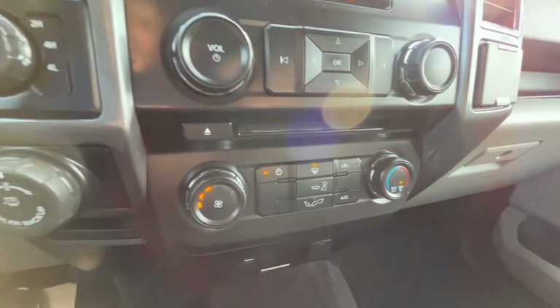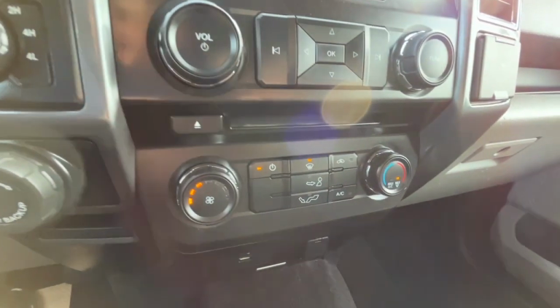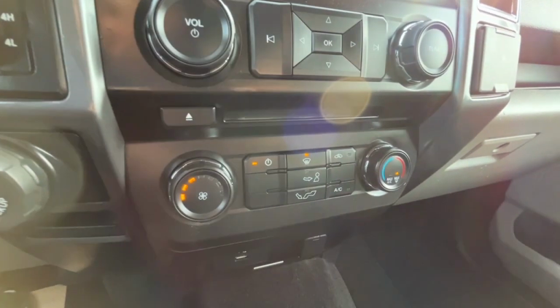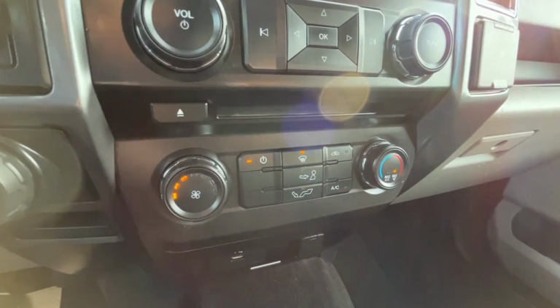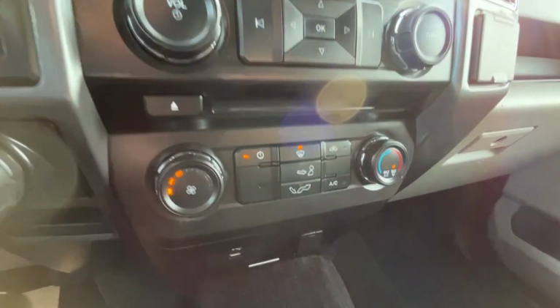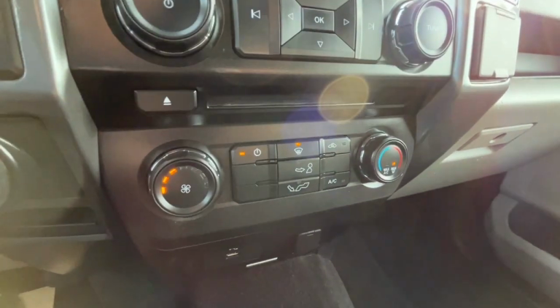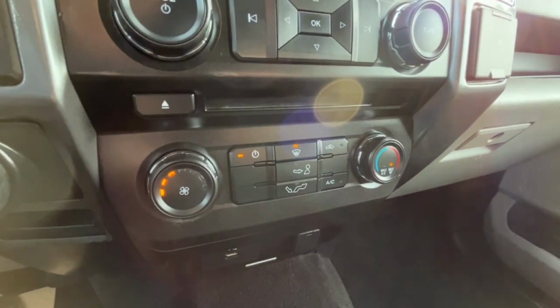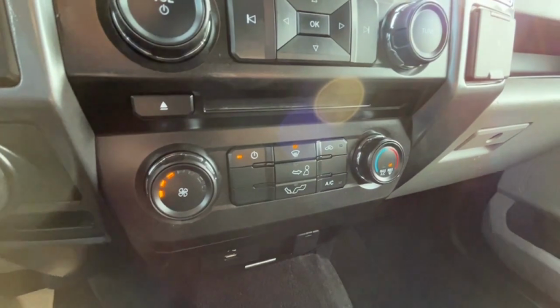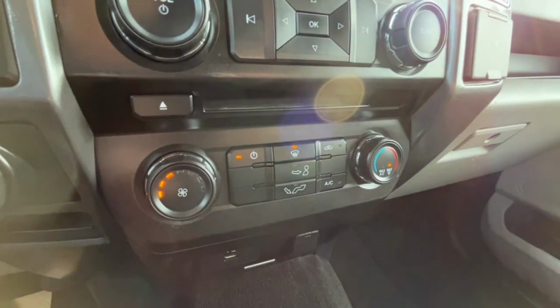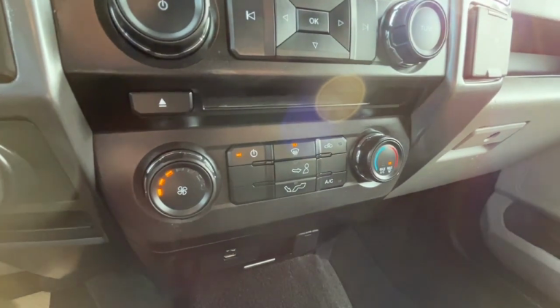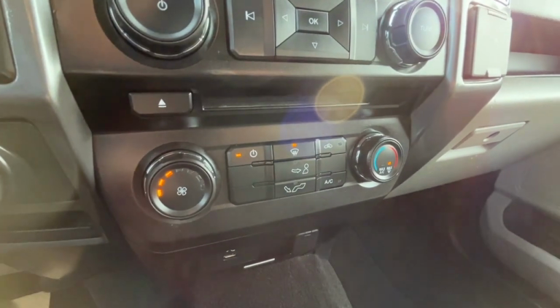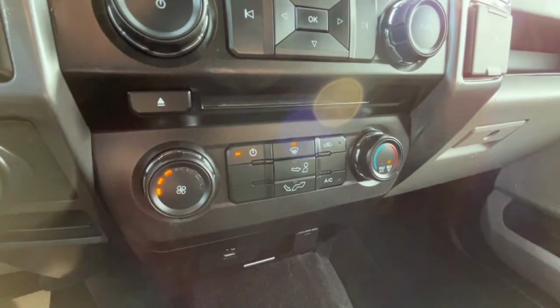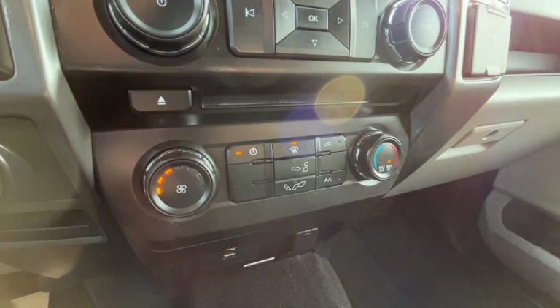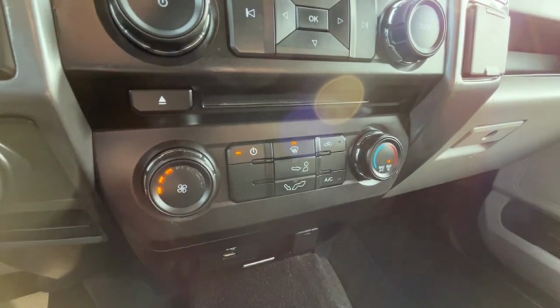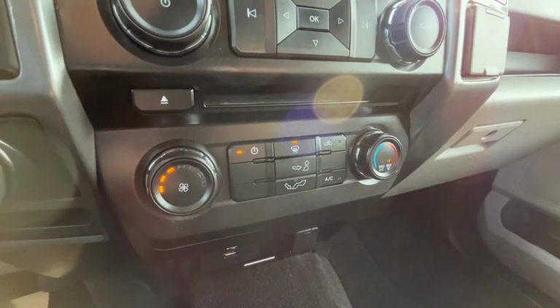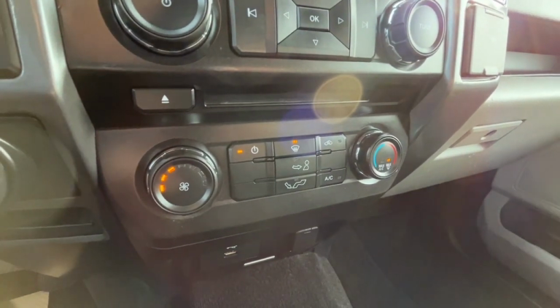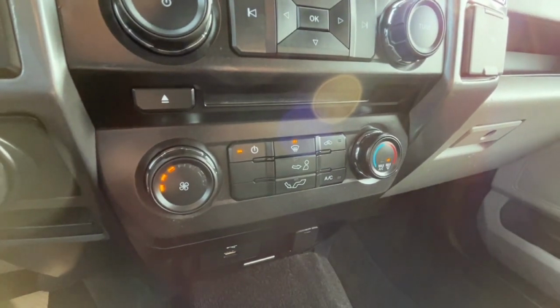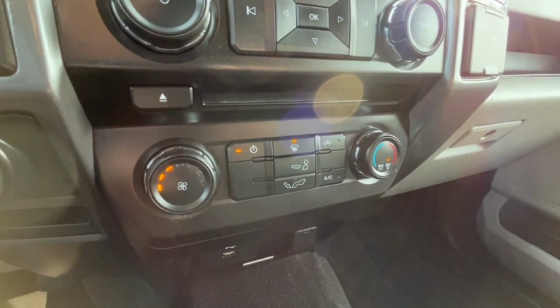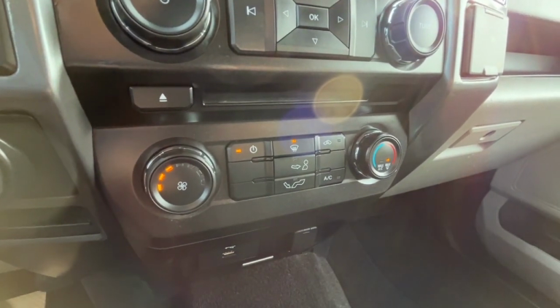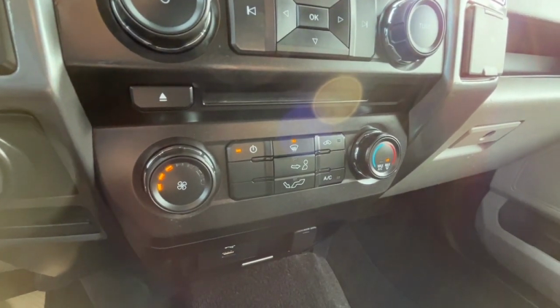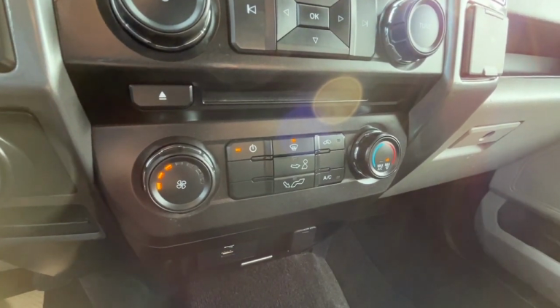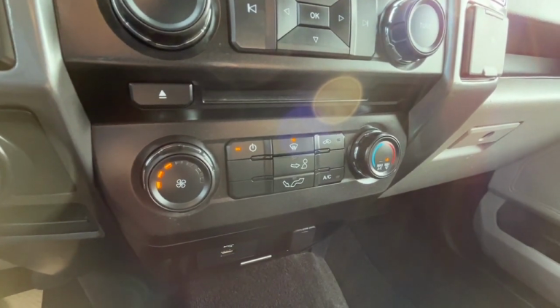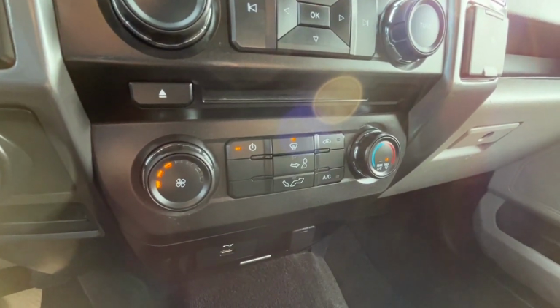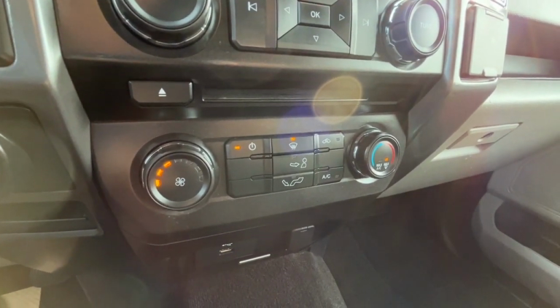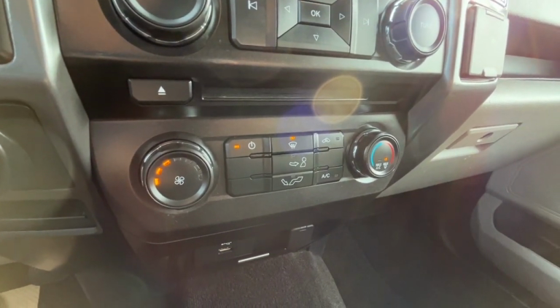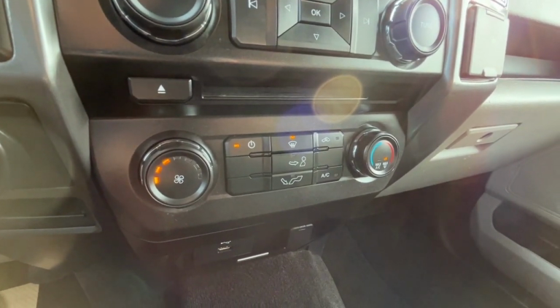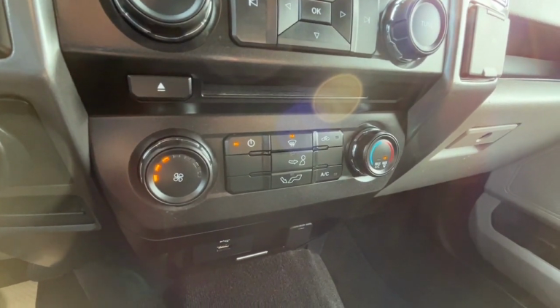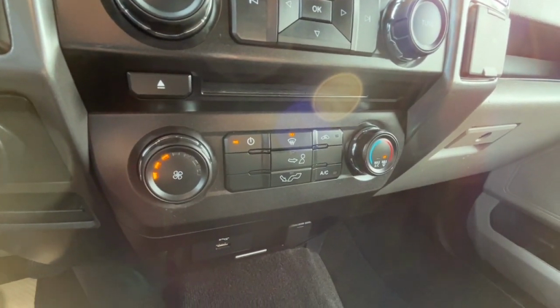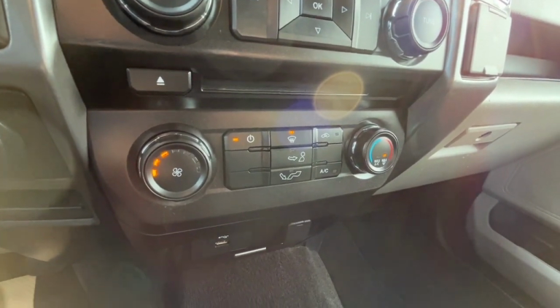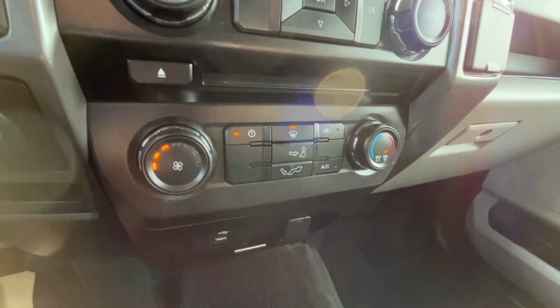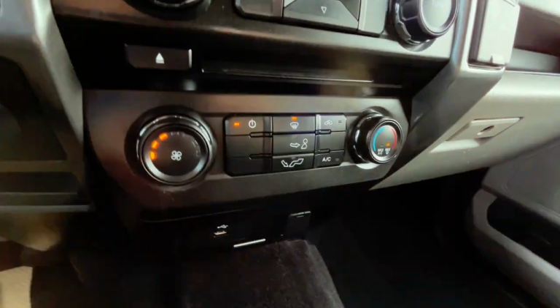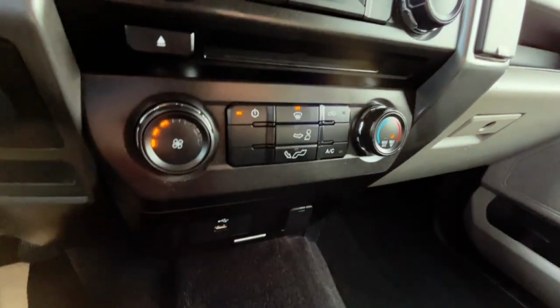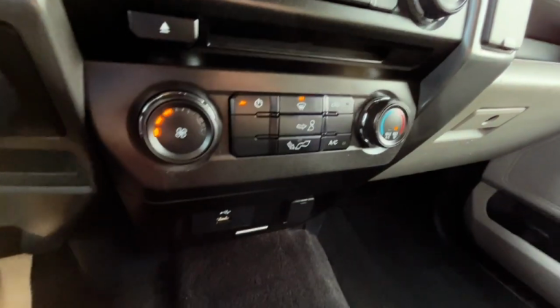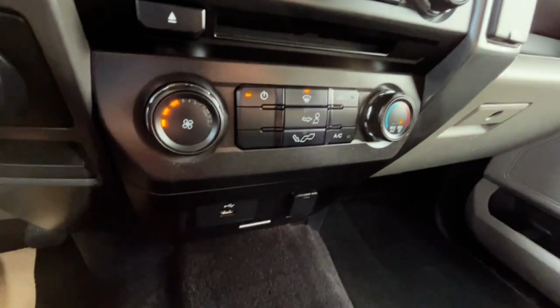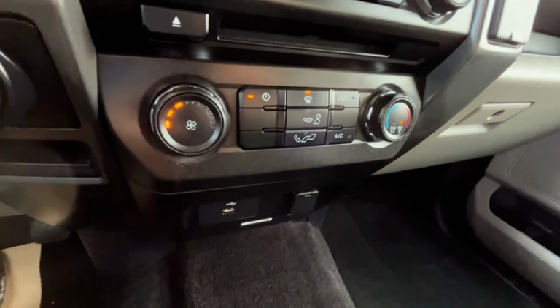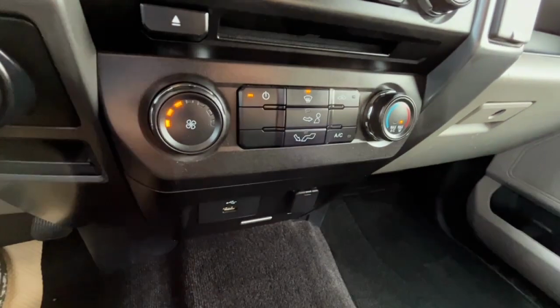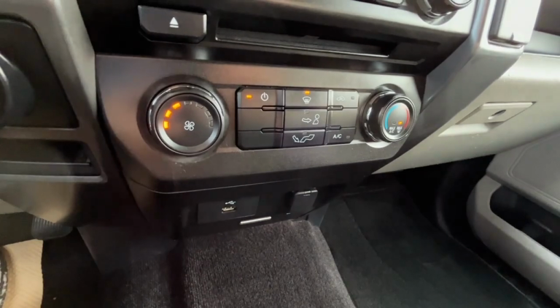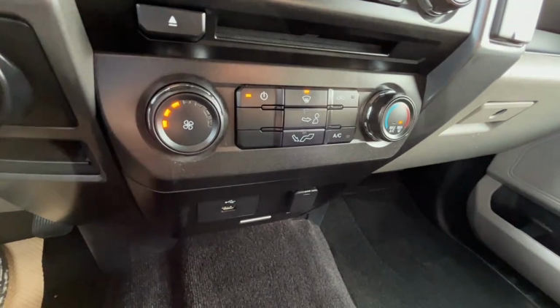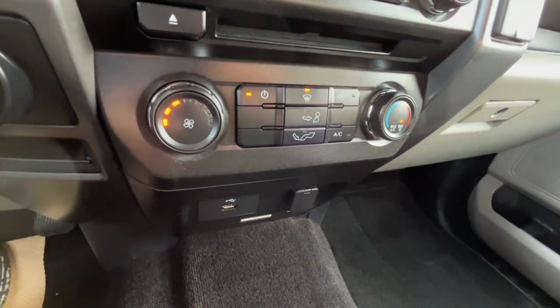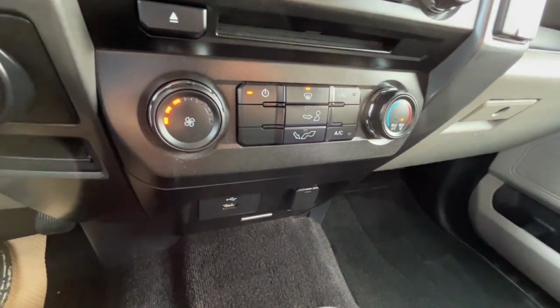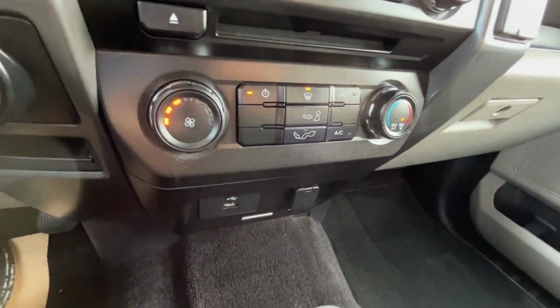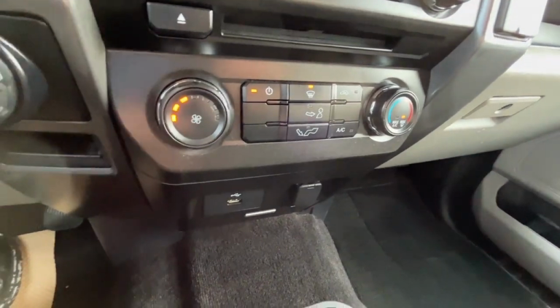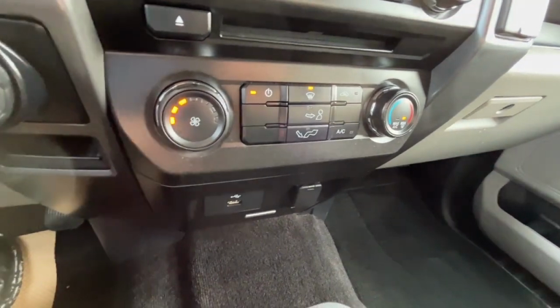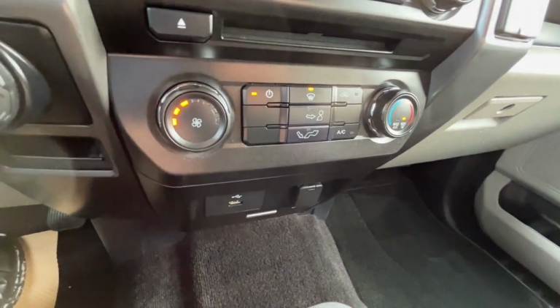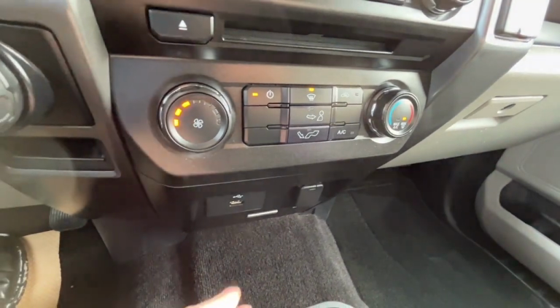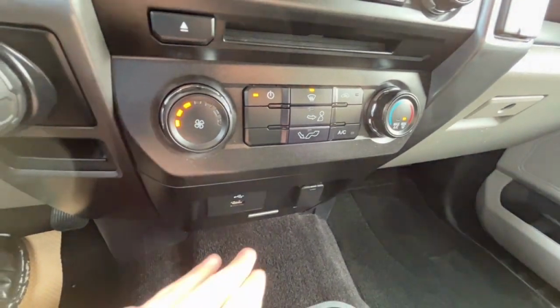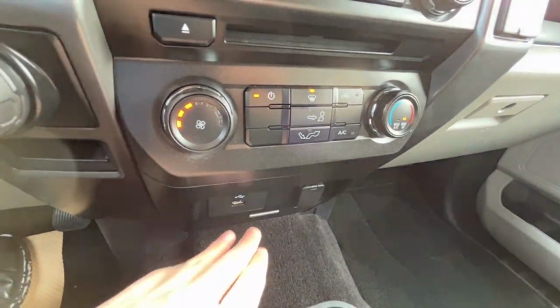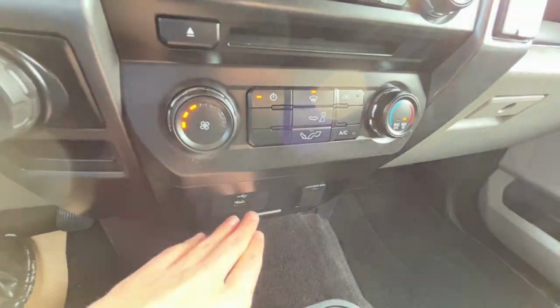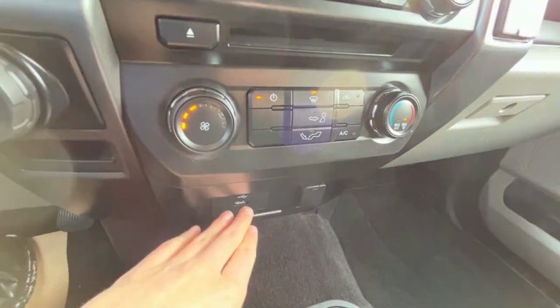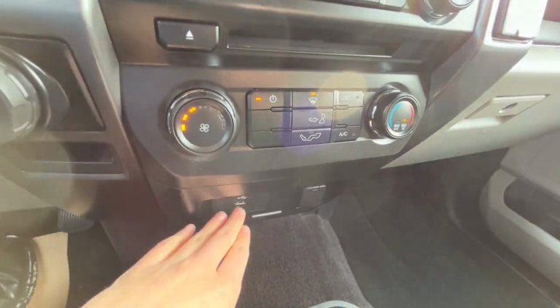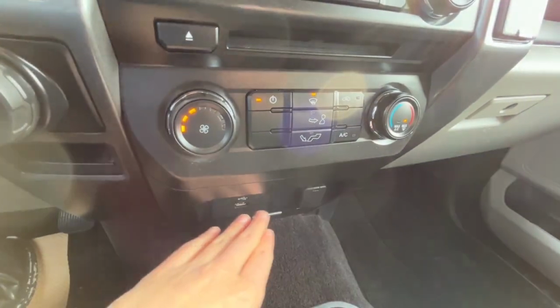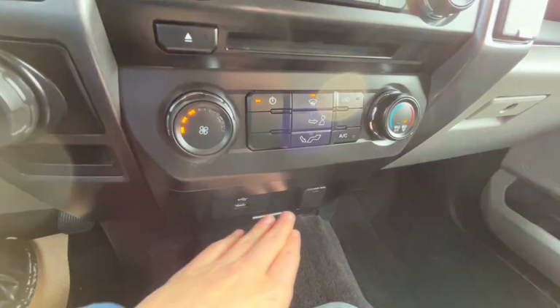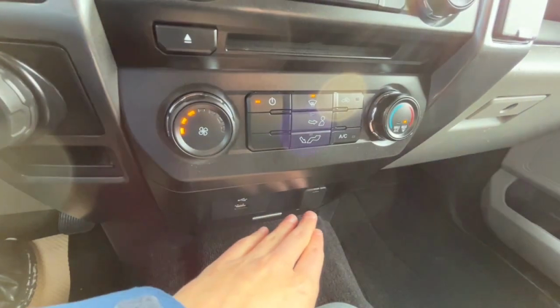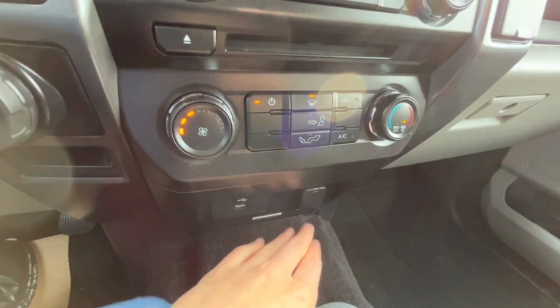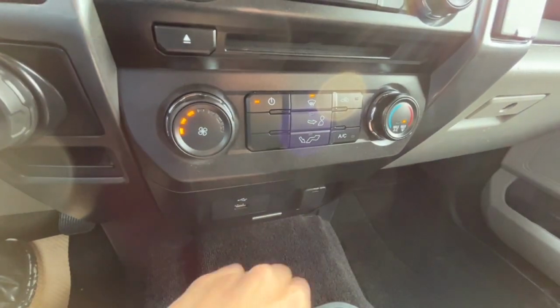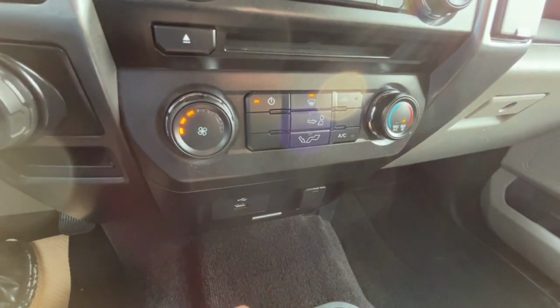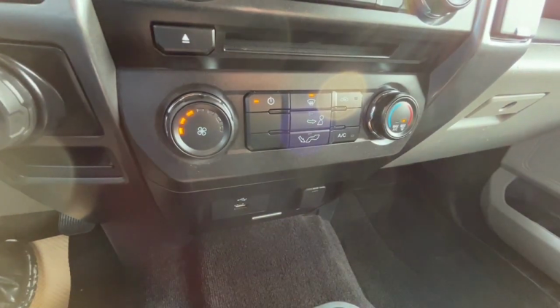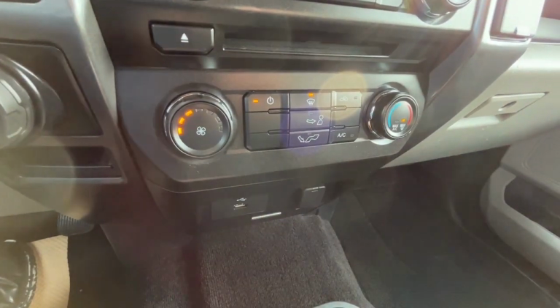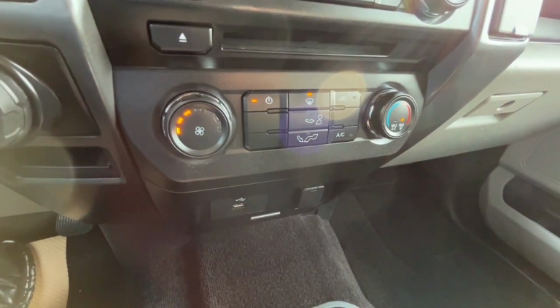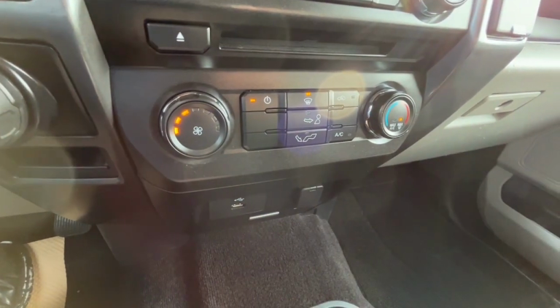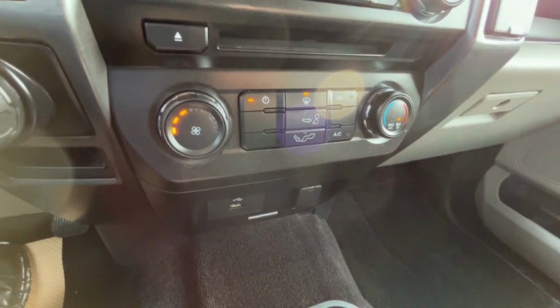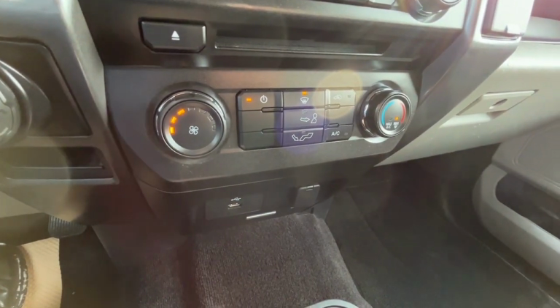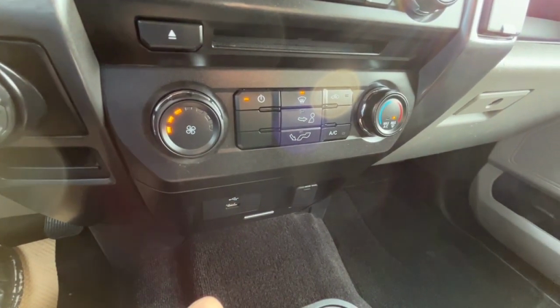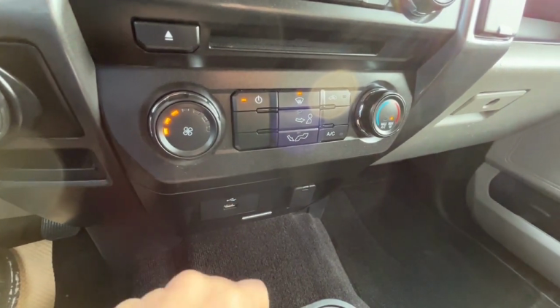As for the climate control, we do have air conditioning, and below we have a USB port and a 12-volt plug.